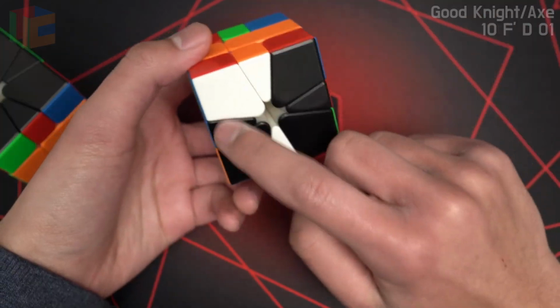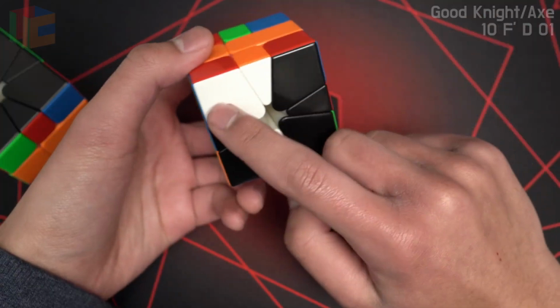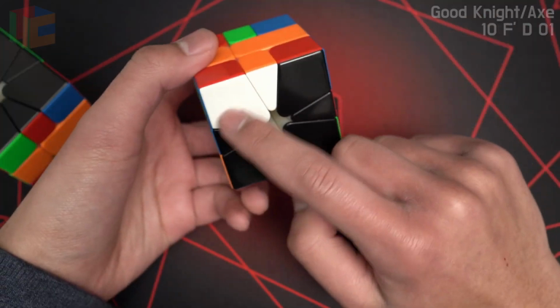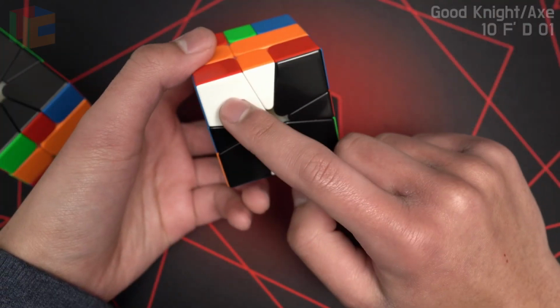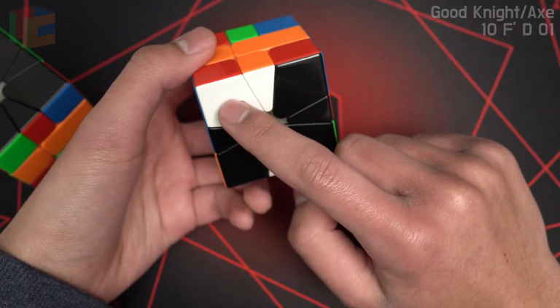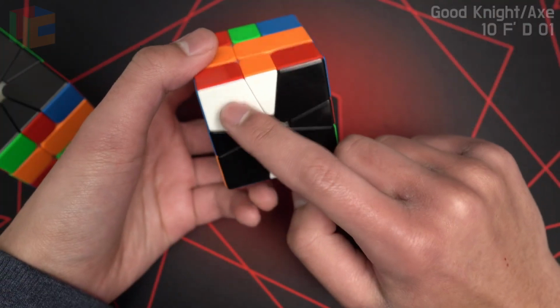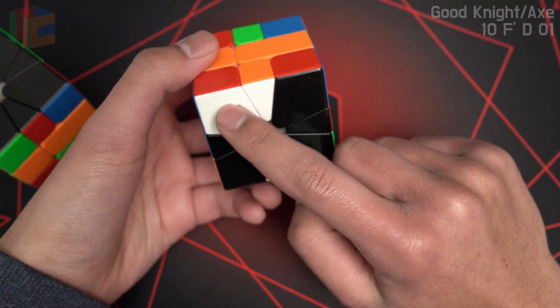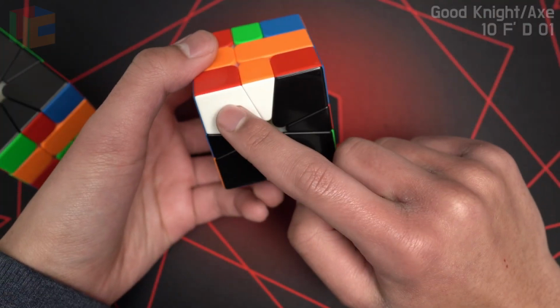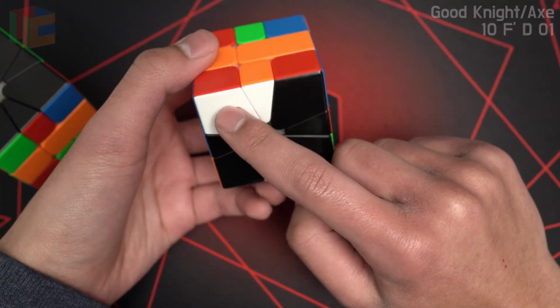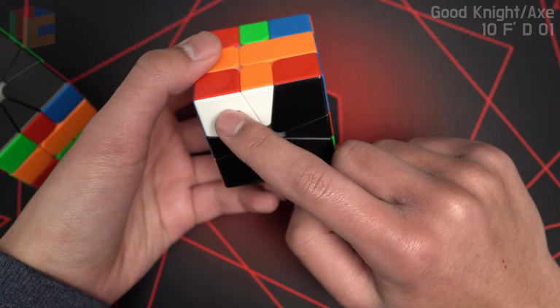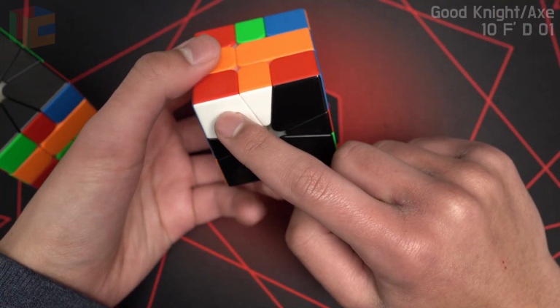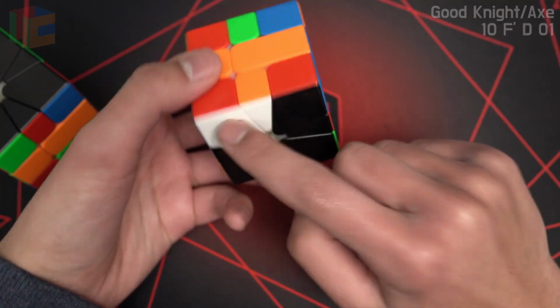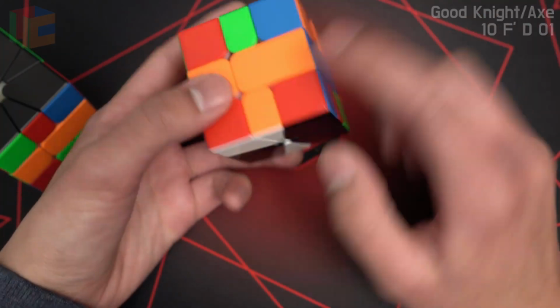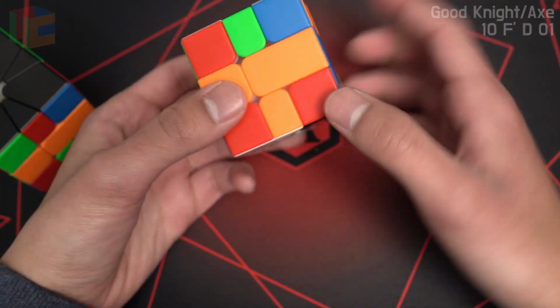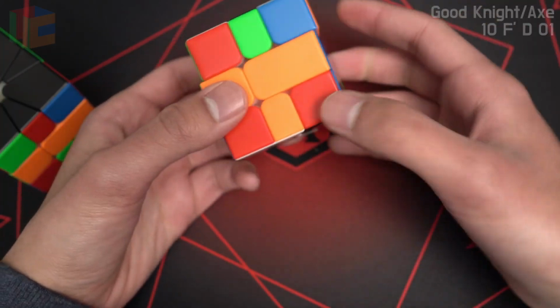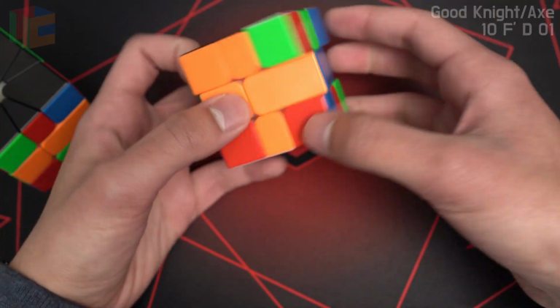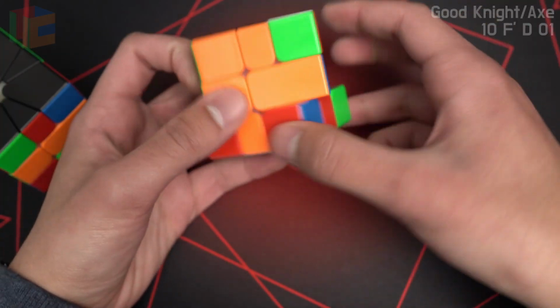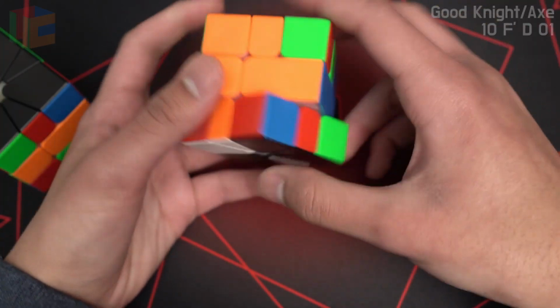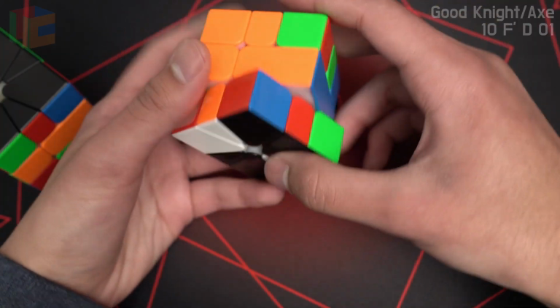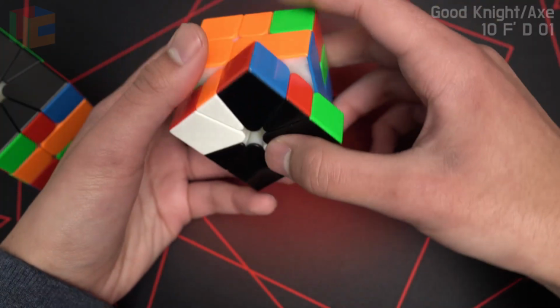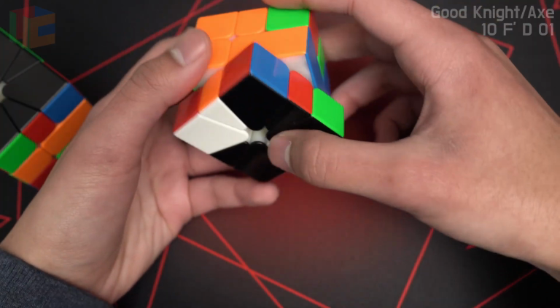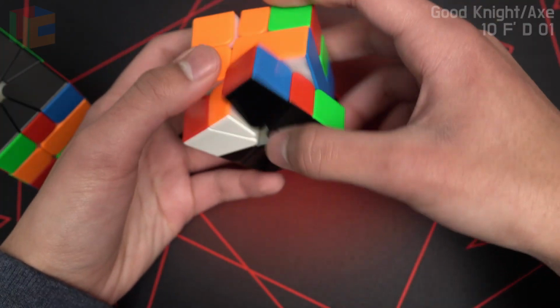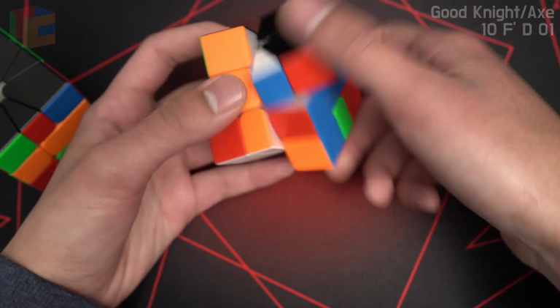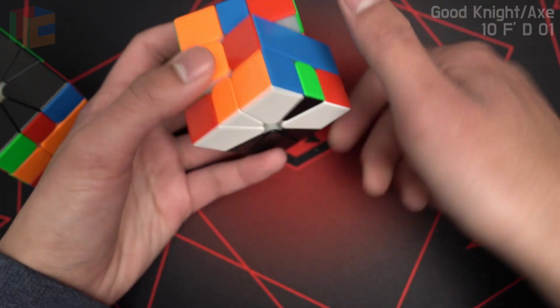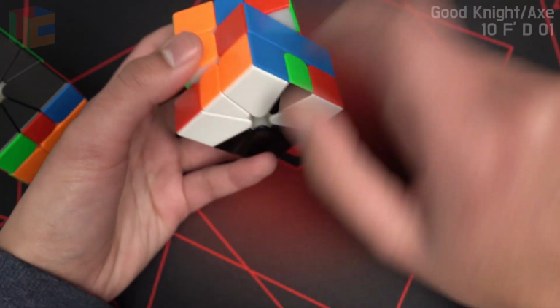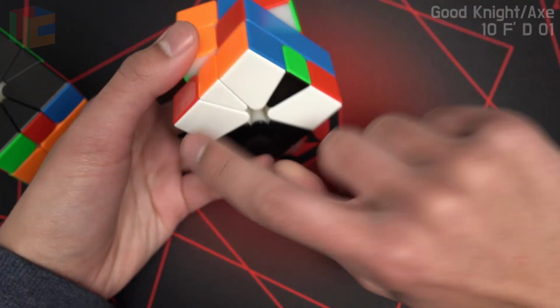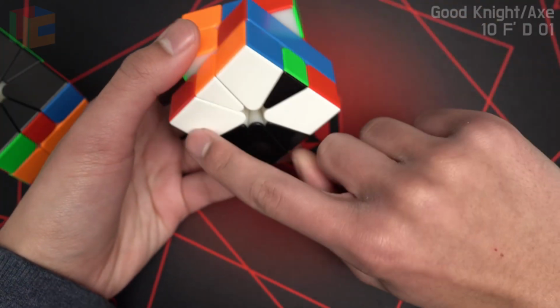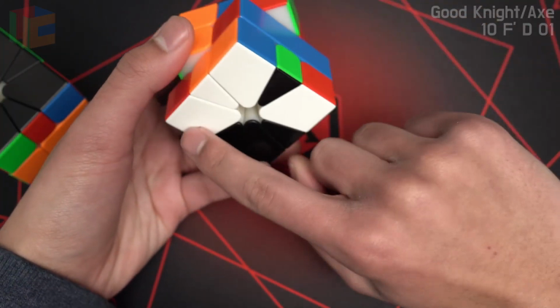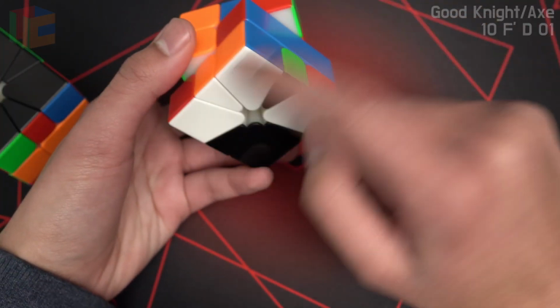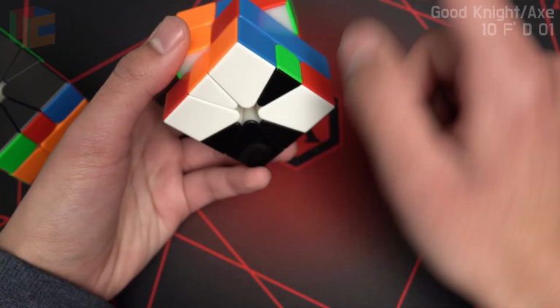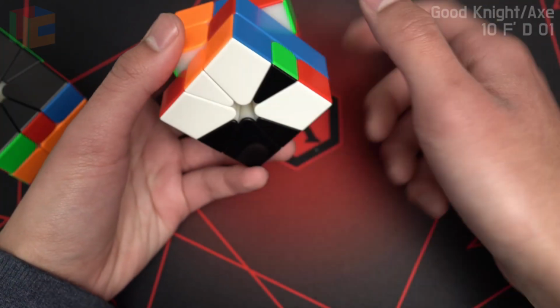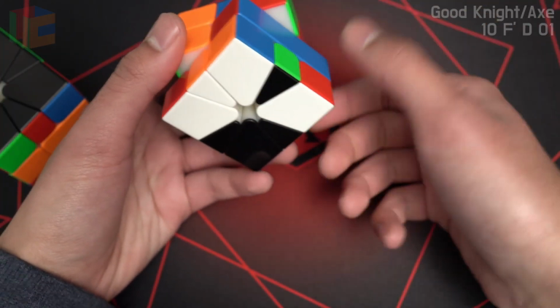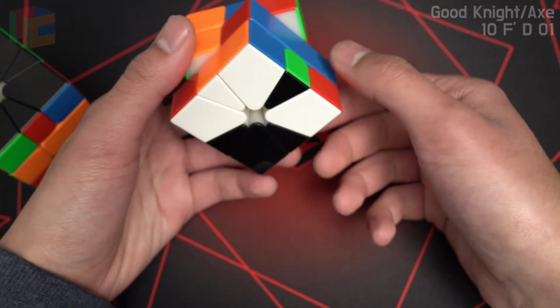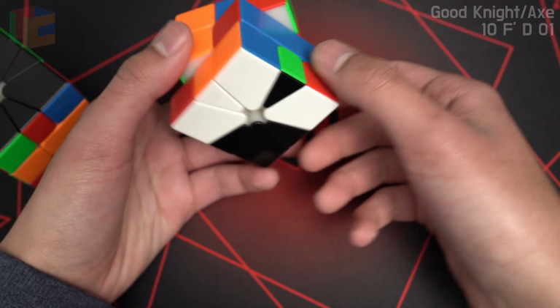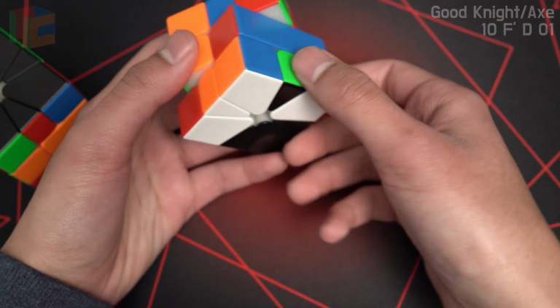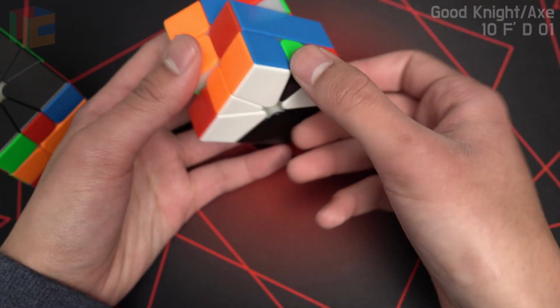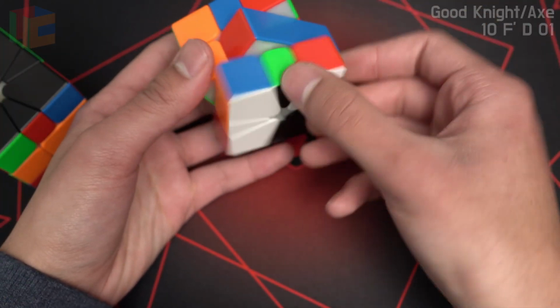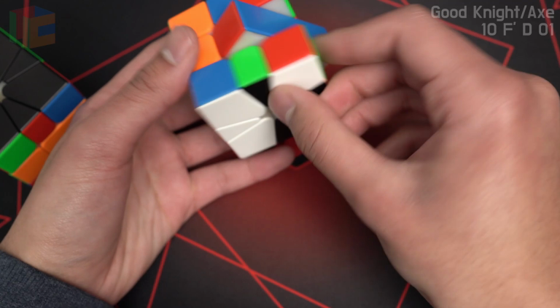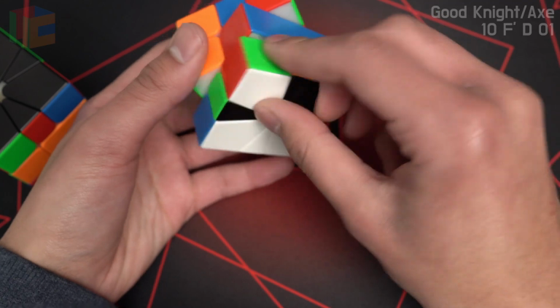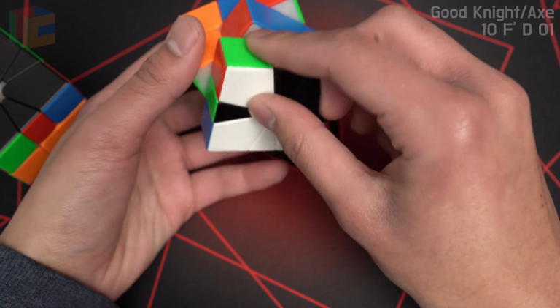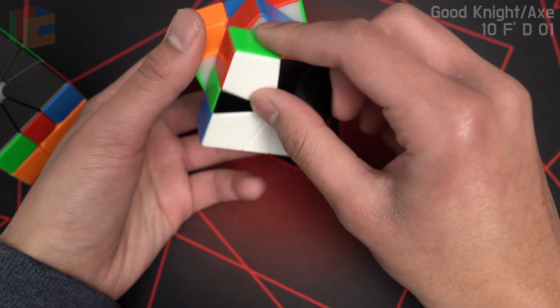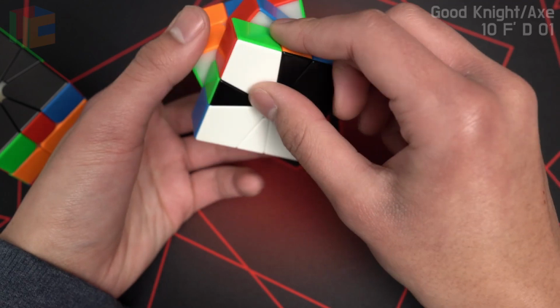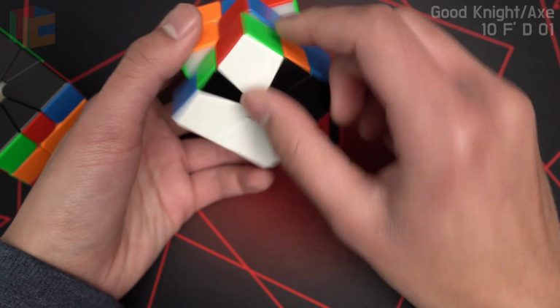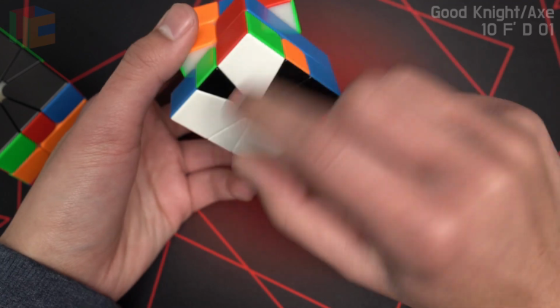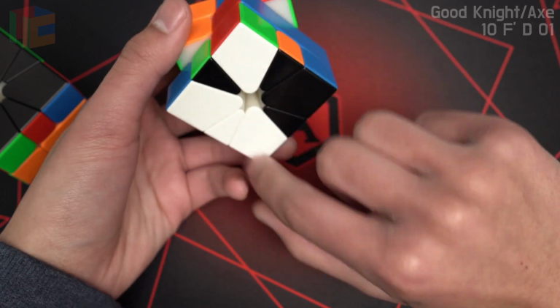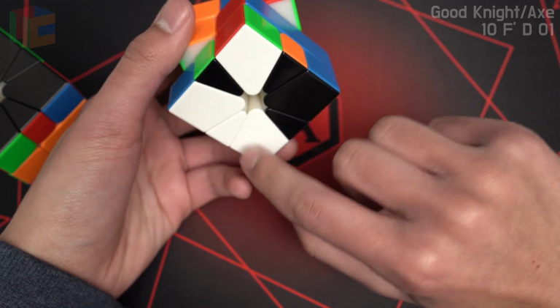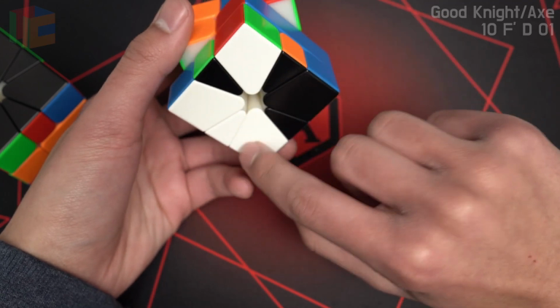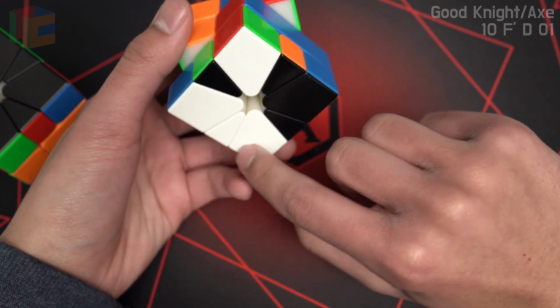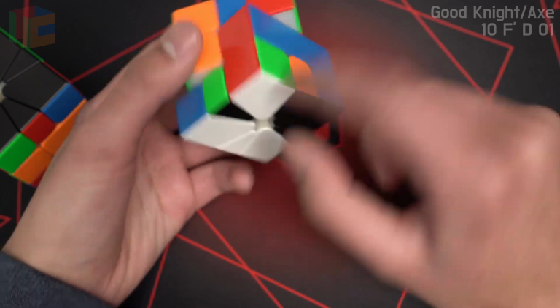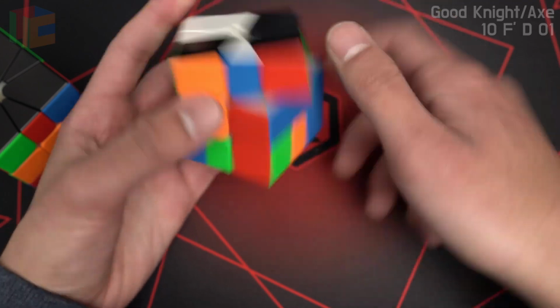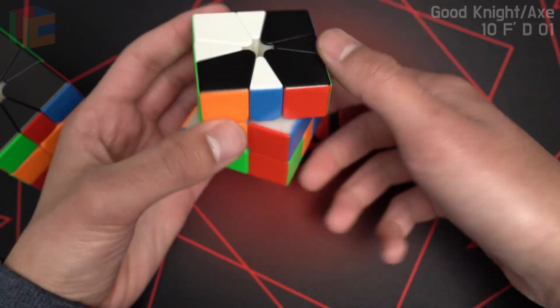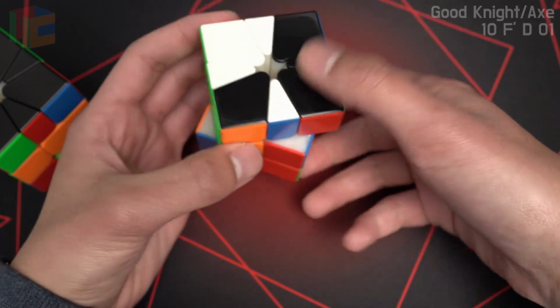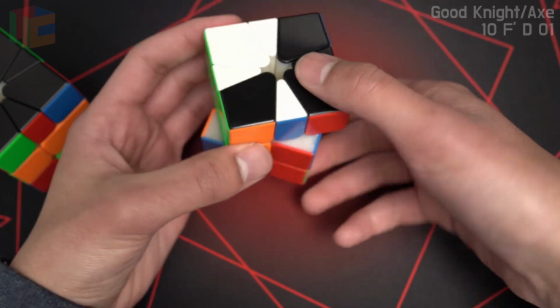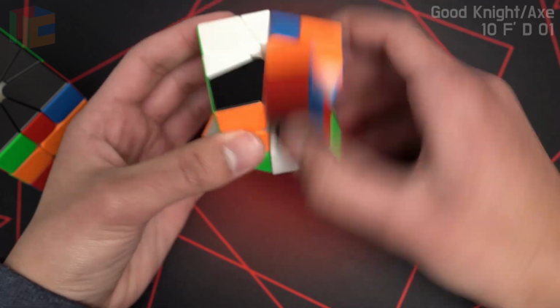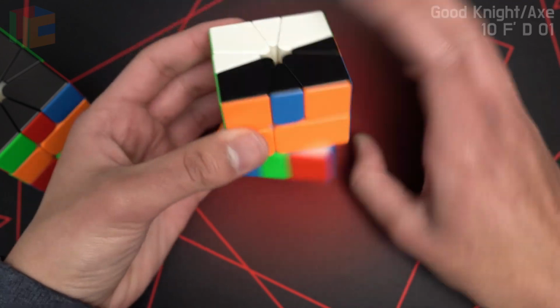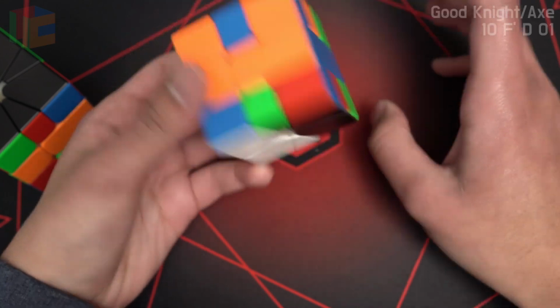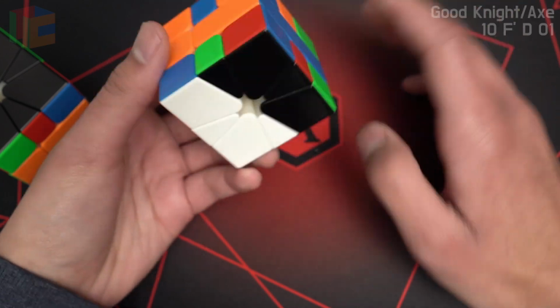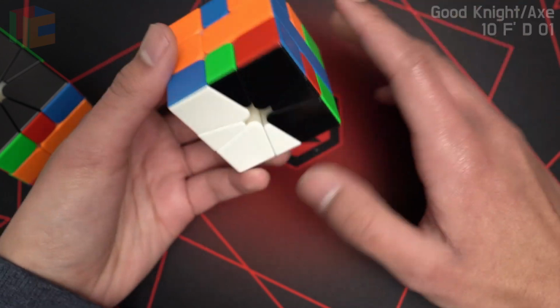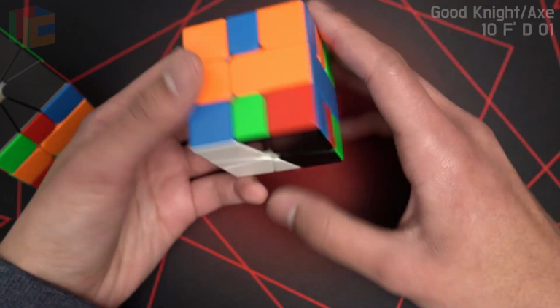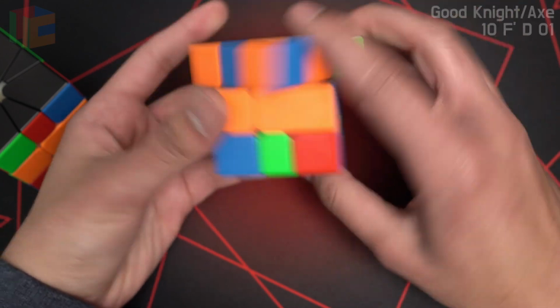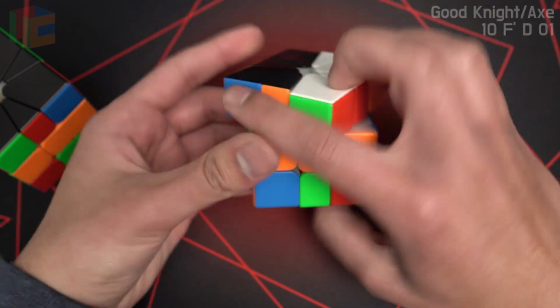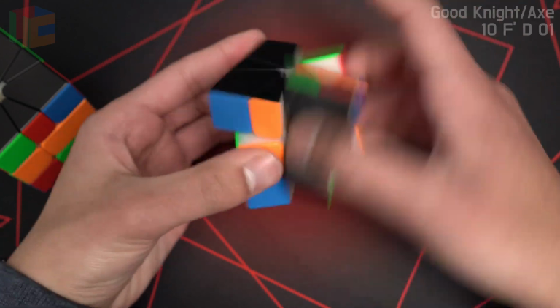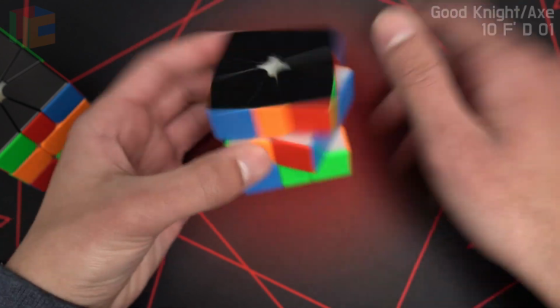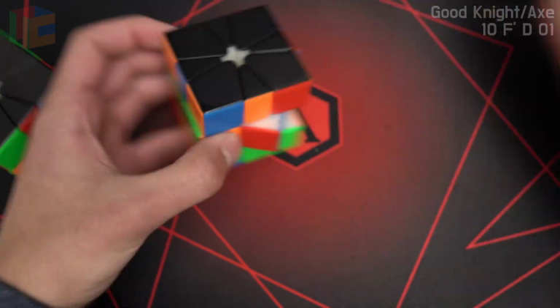It's on the bottom and it's on the left. After I do my first slice, it's still here, so I'll do a D prime to keep it on the left side. Slice here.